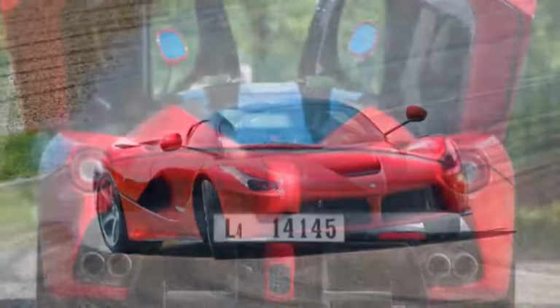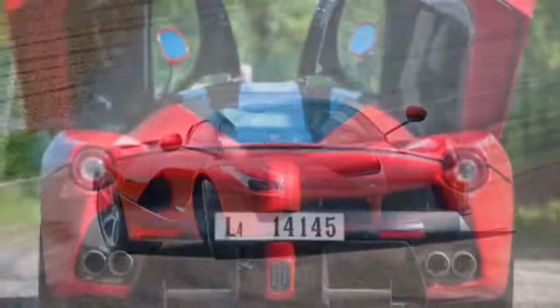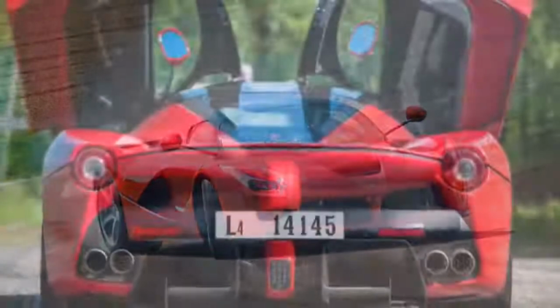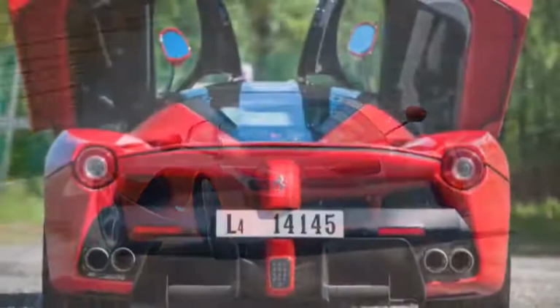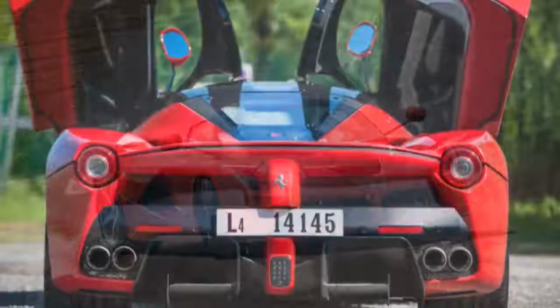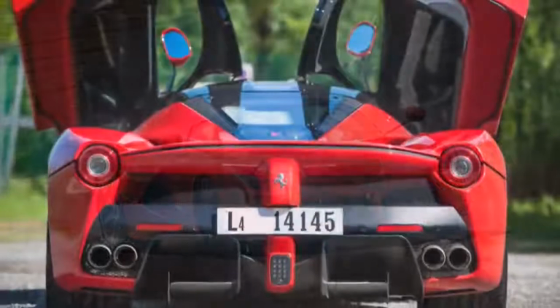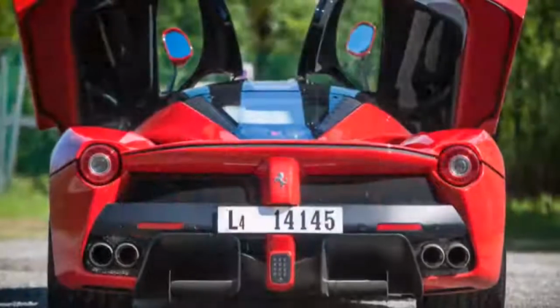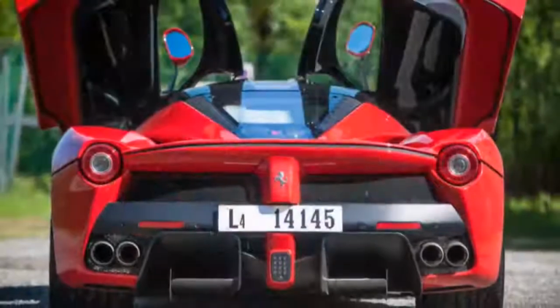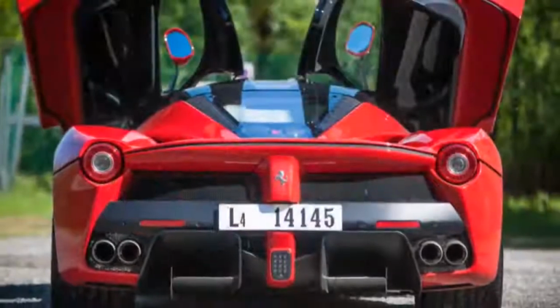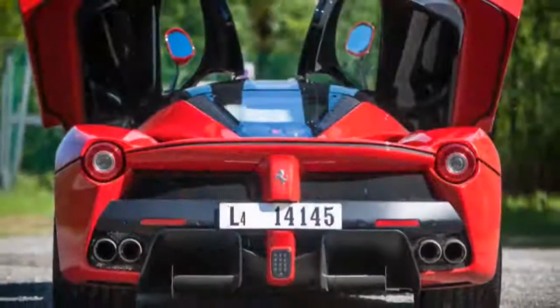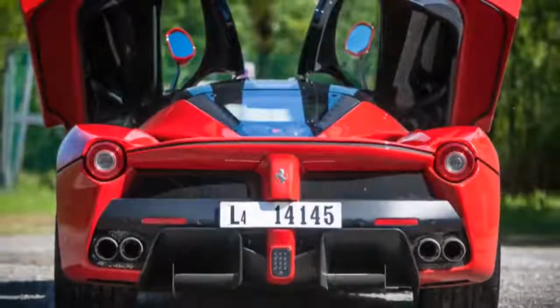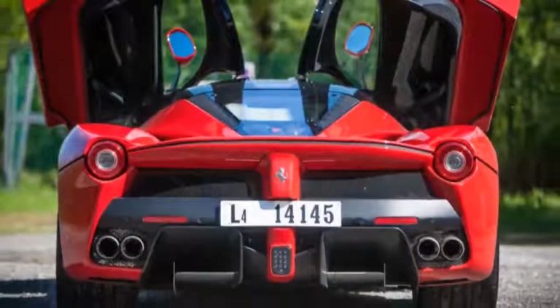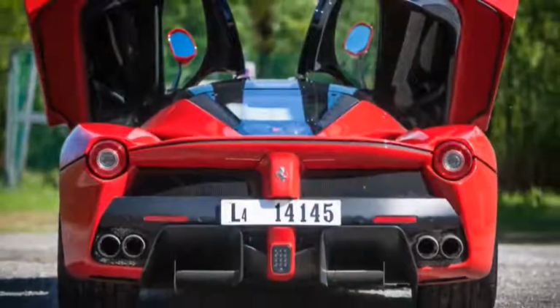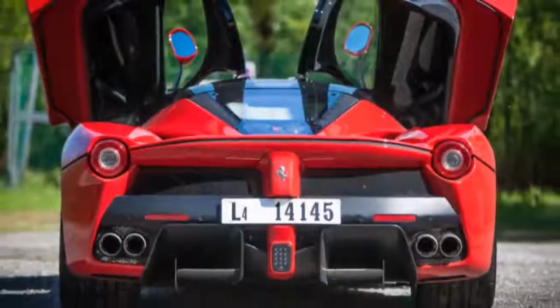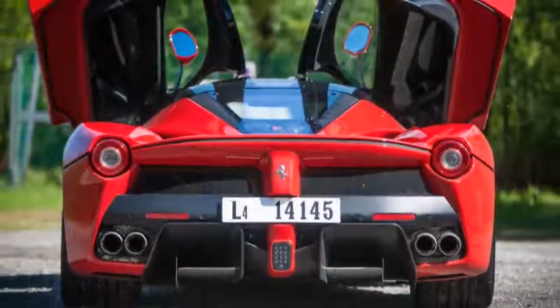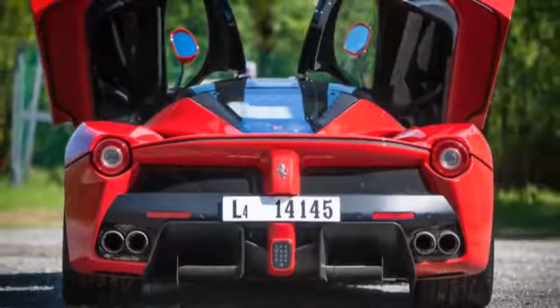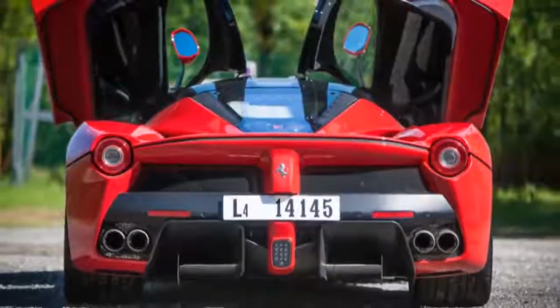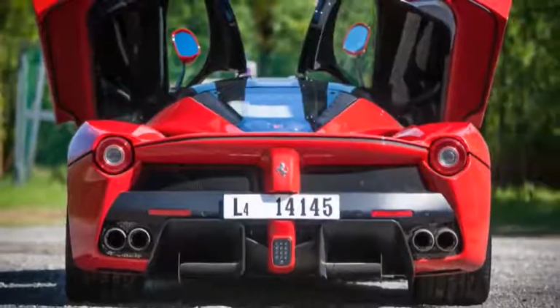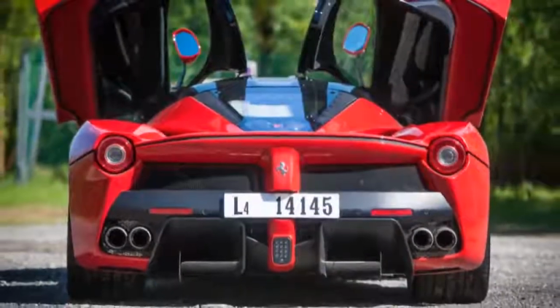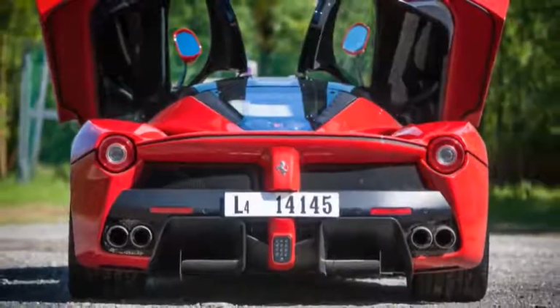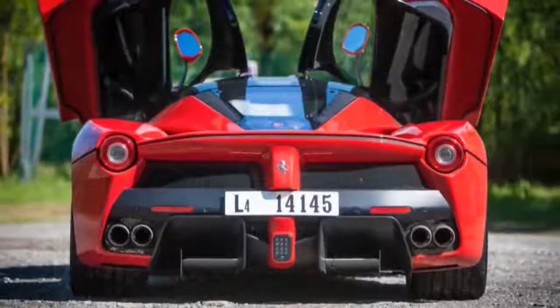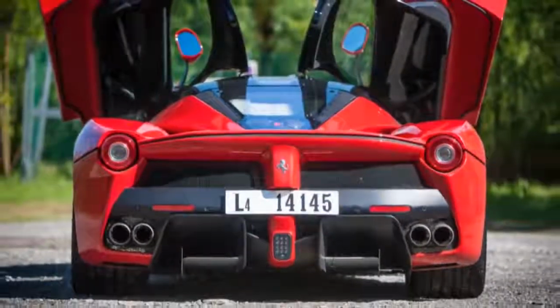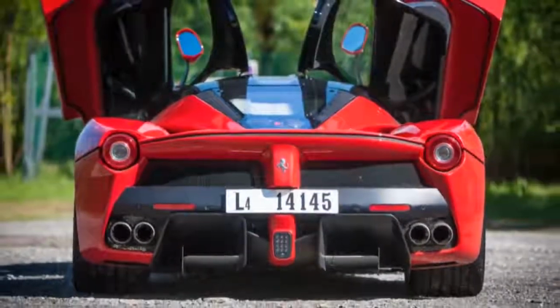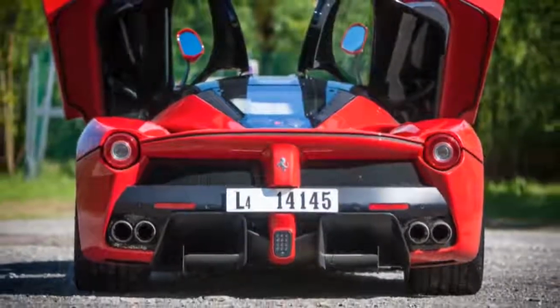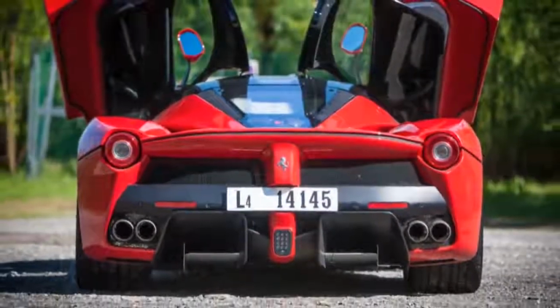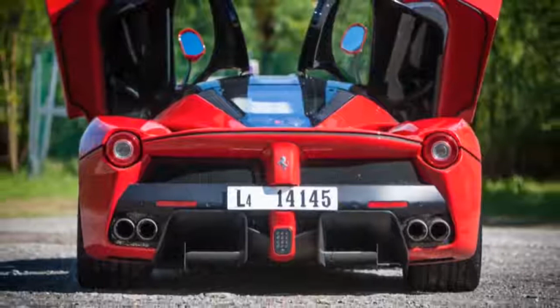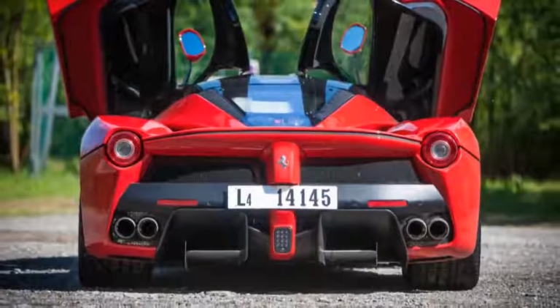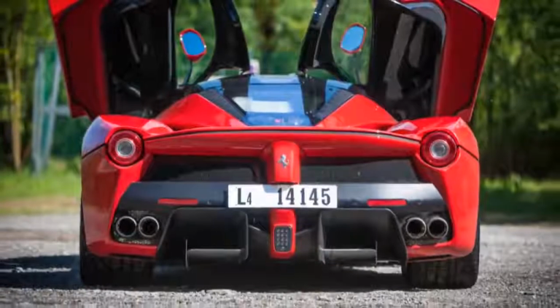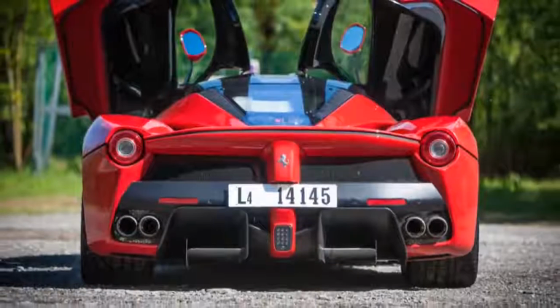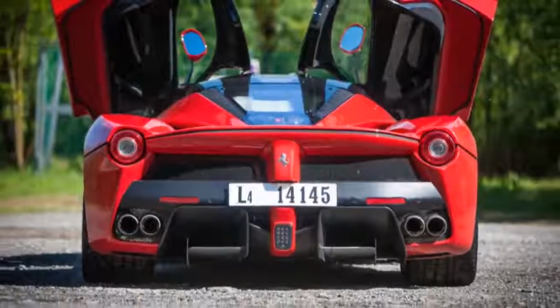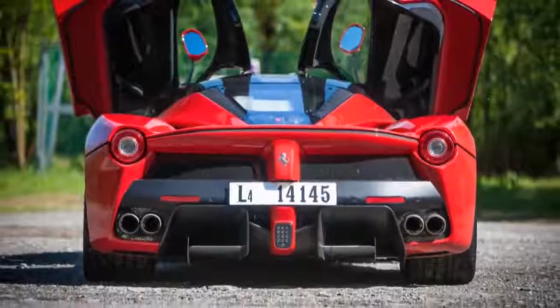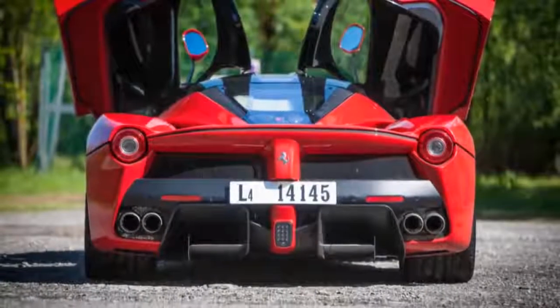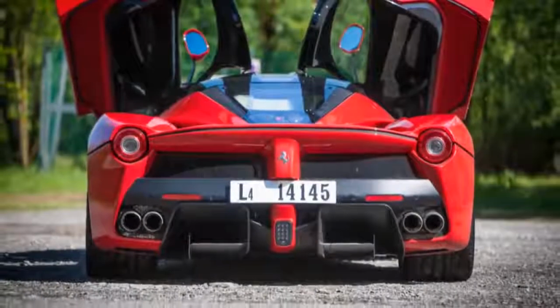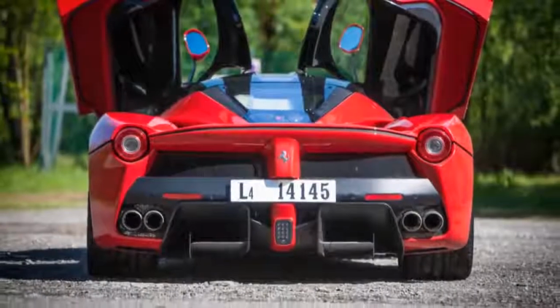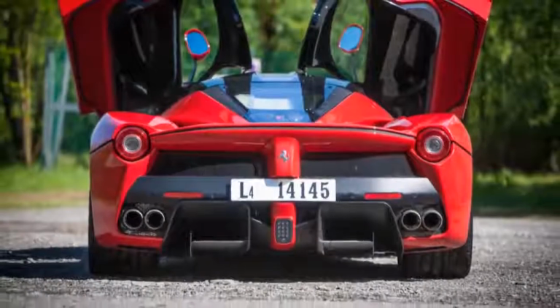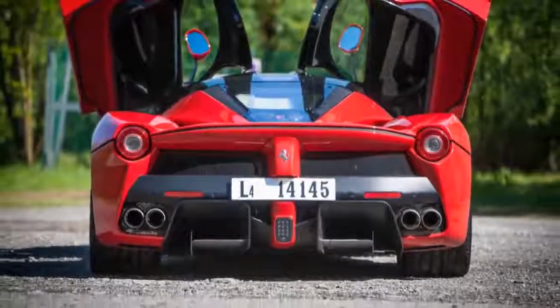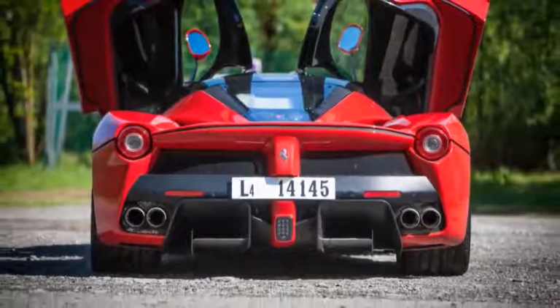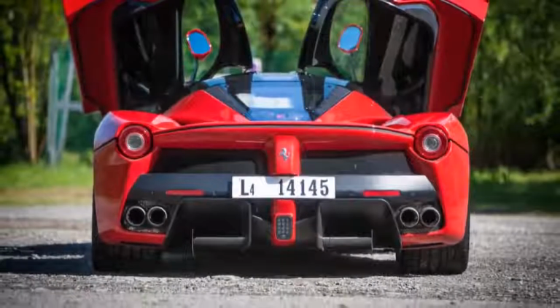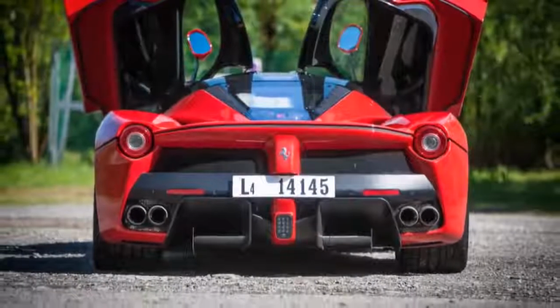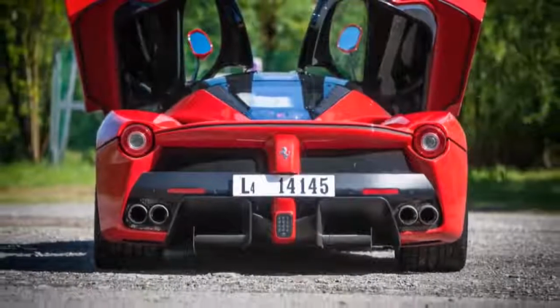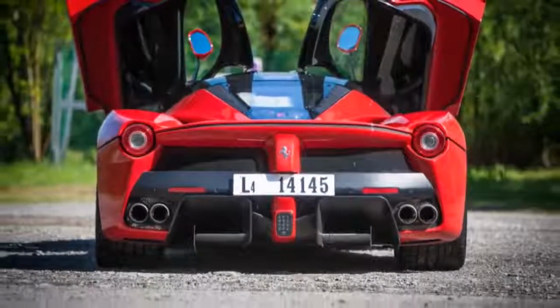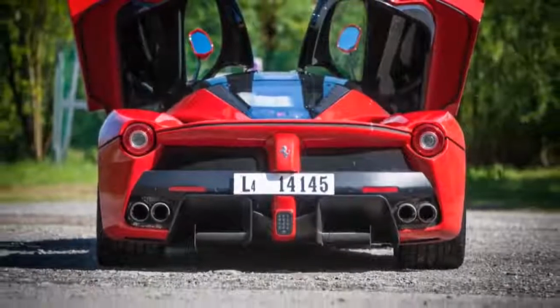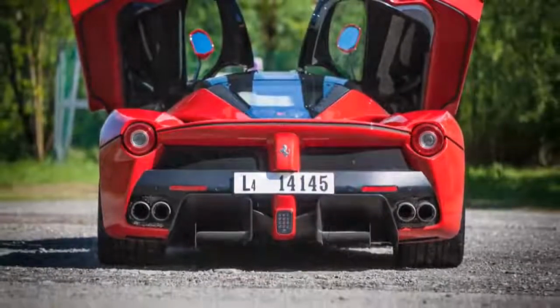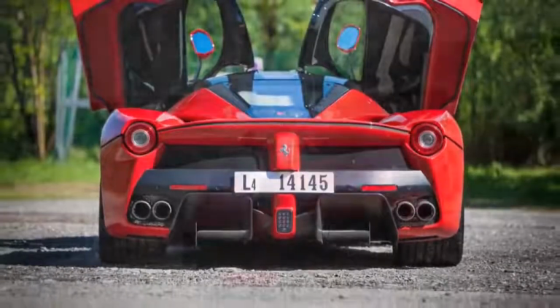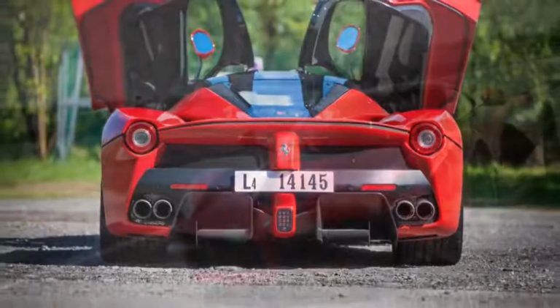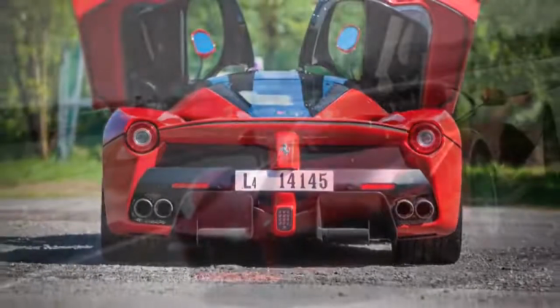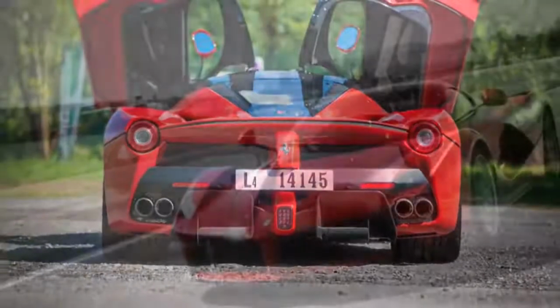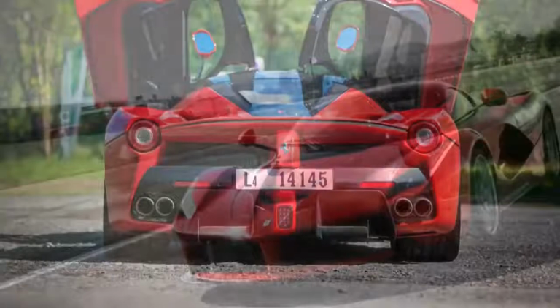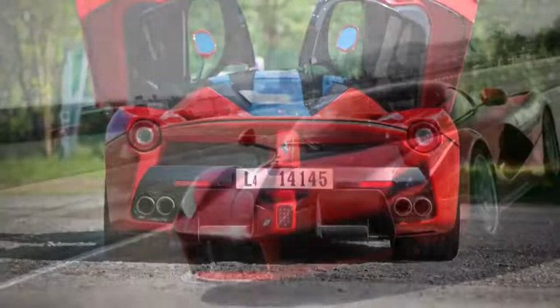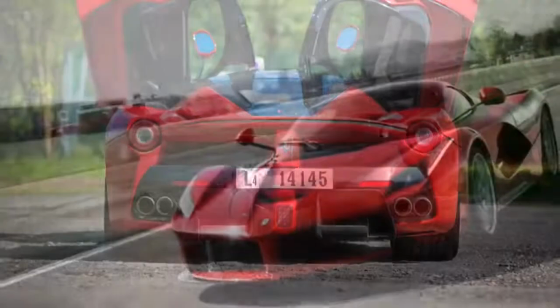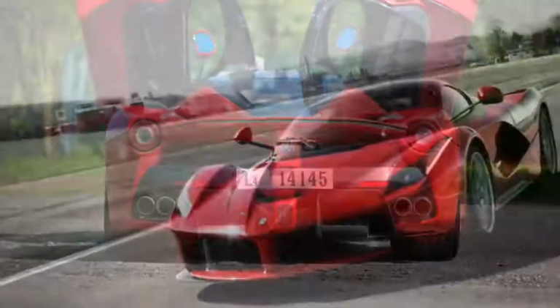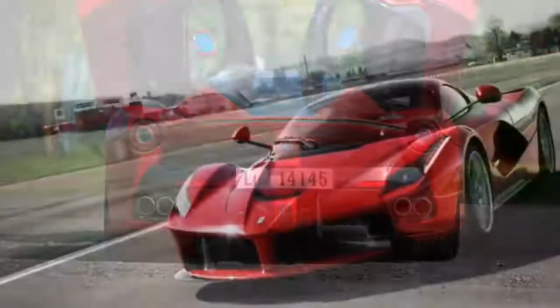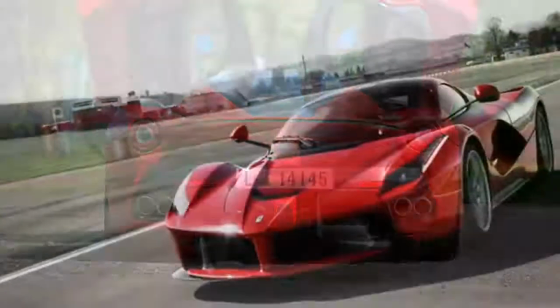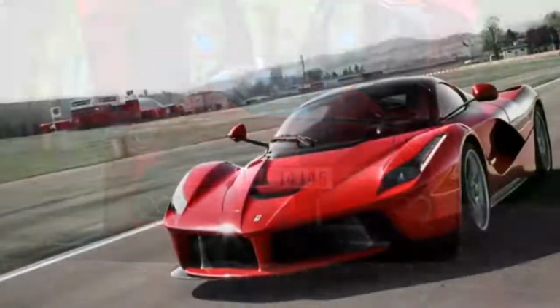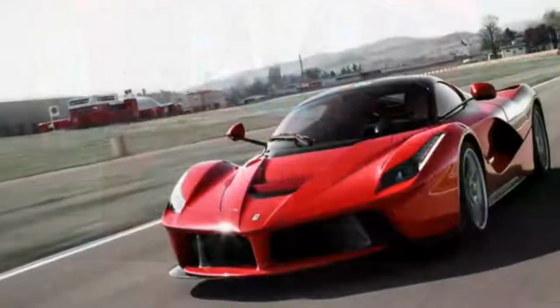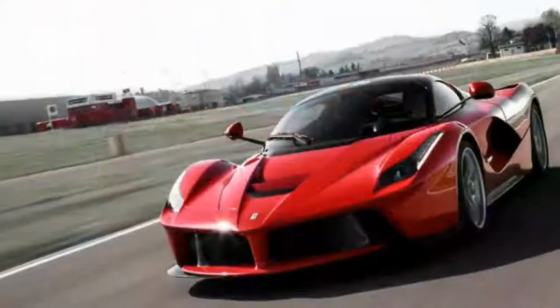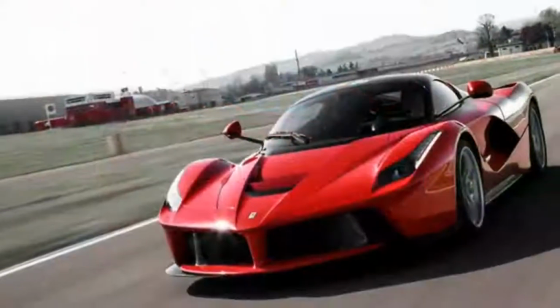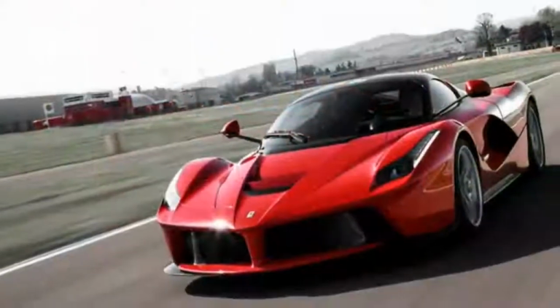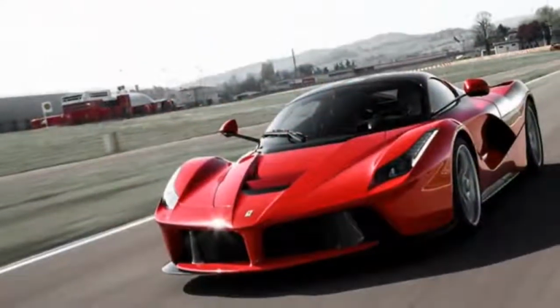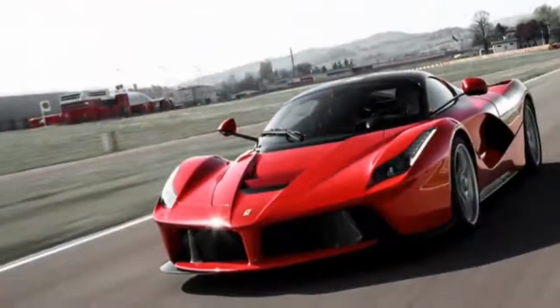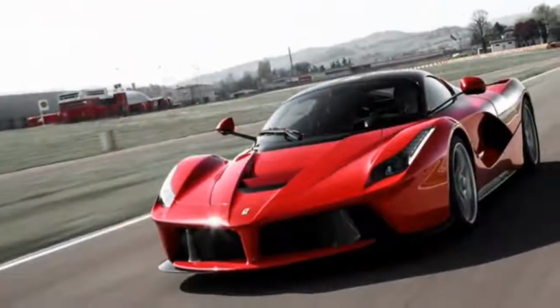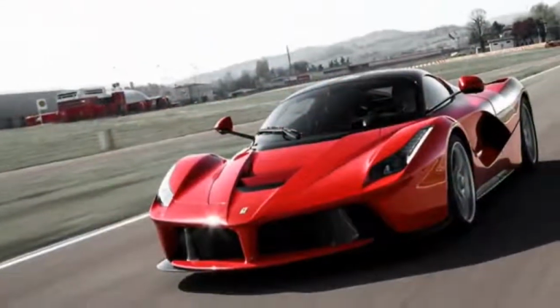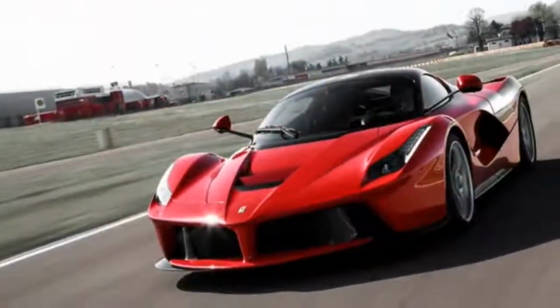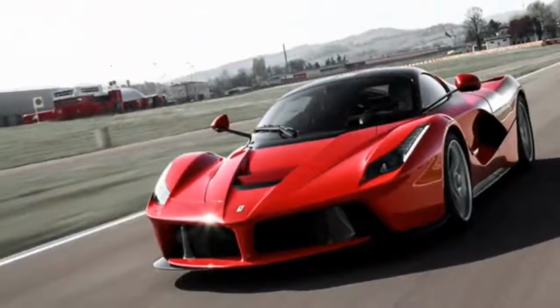As you might expect, it looks like a spaceship, and drives like the best Ferrari ever made — which, in terms of useable horsepower, it is.